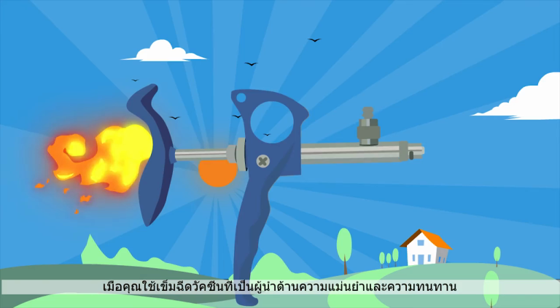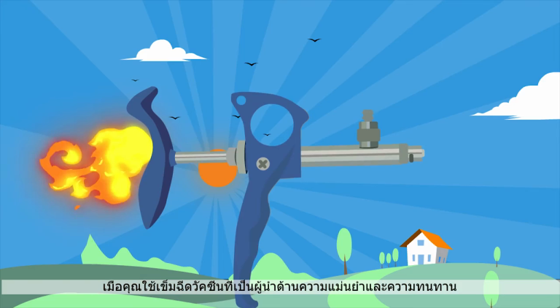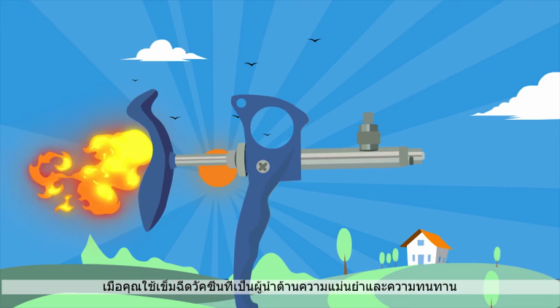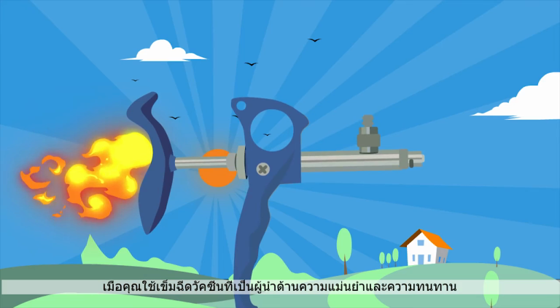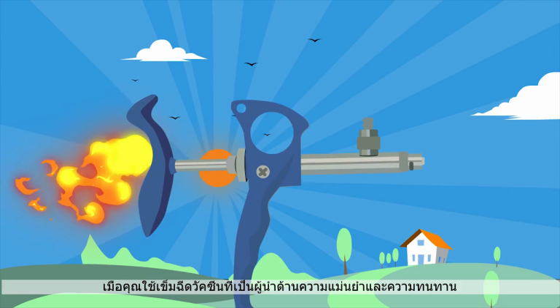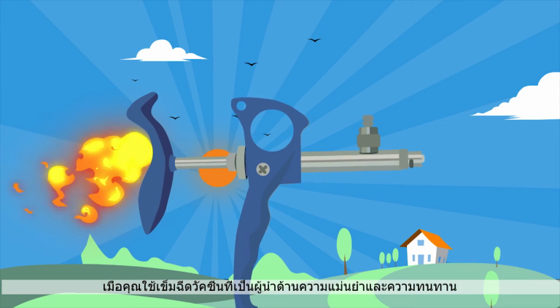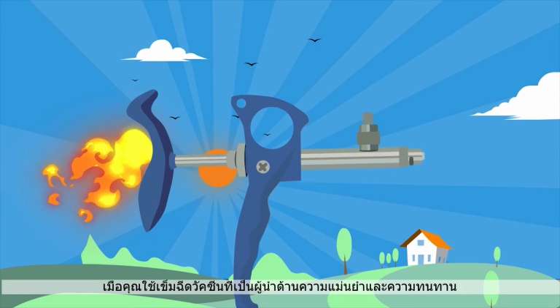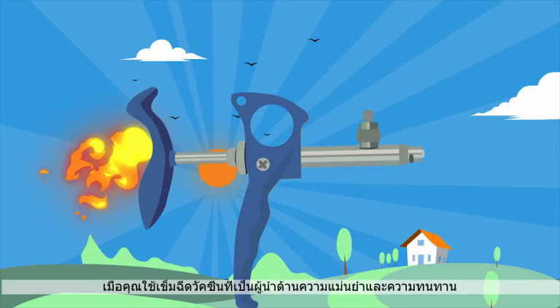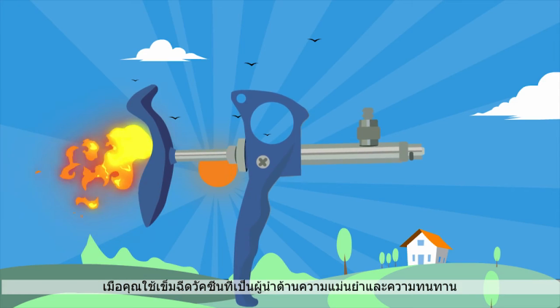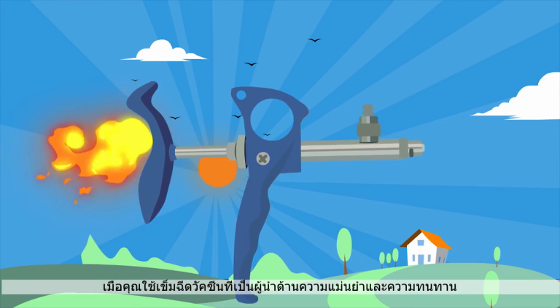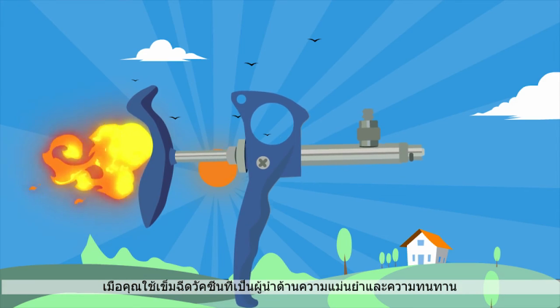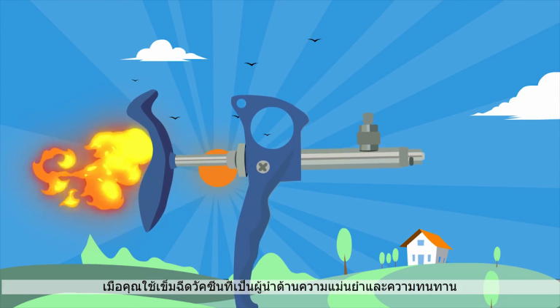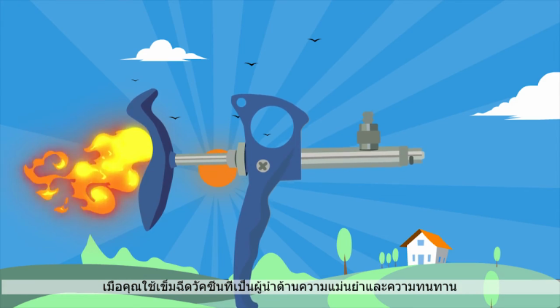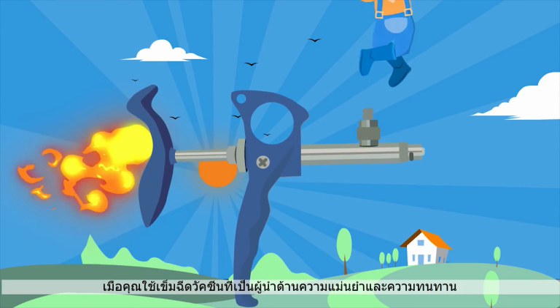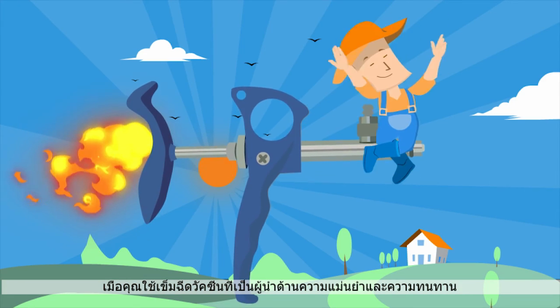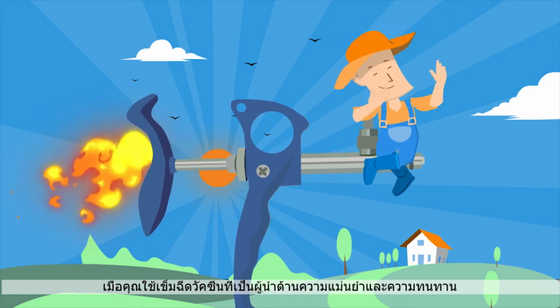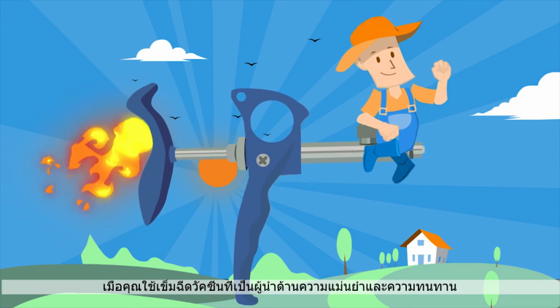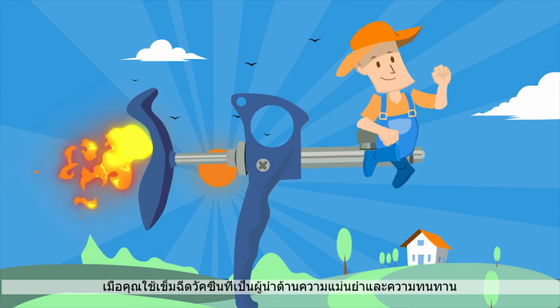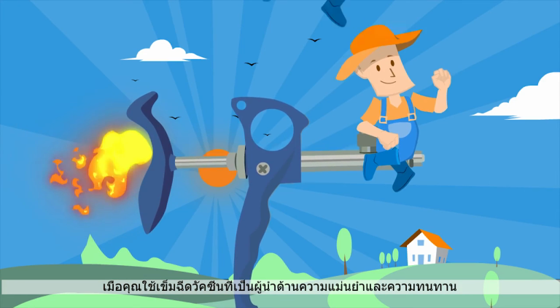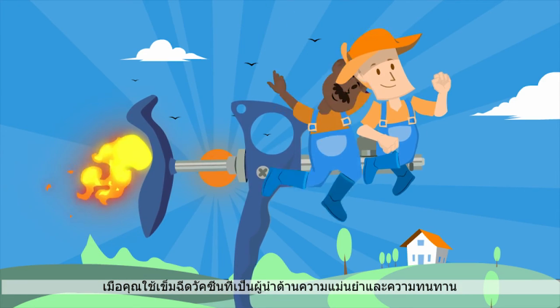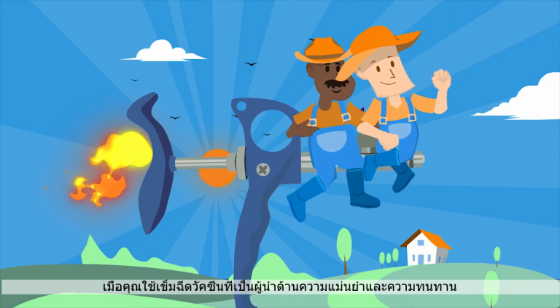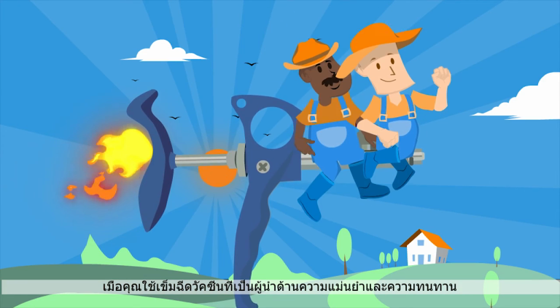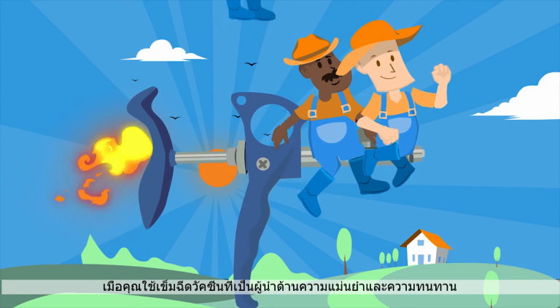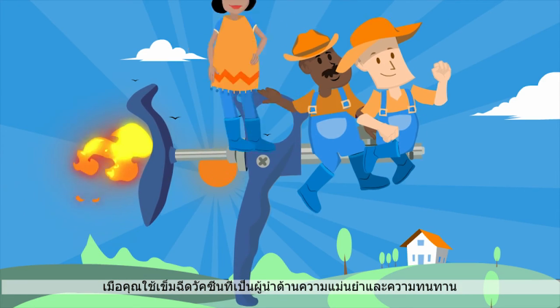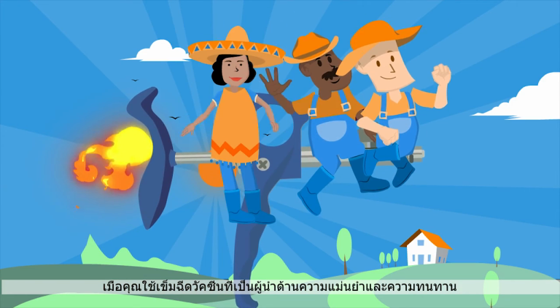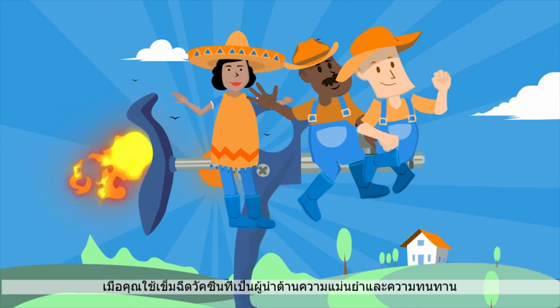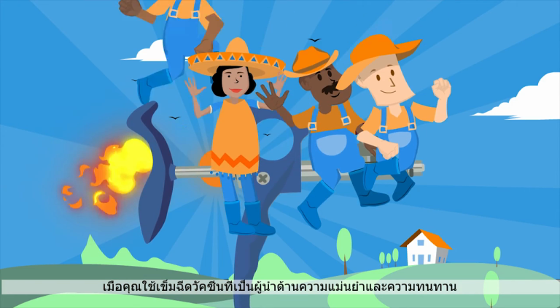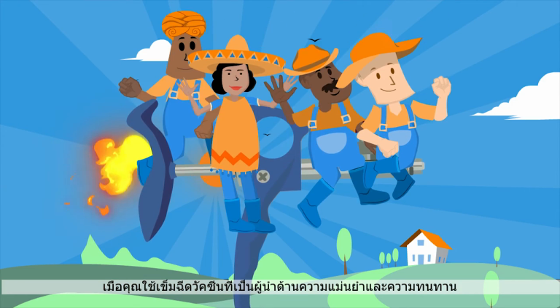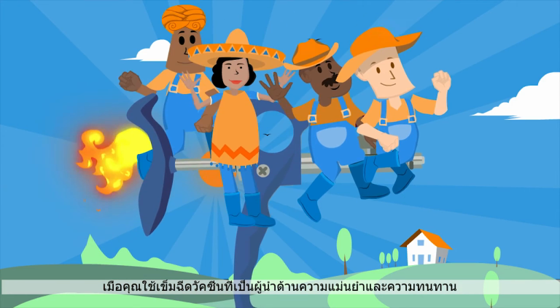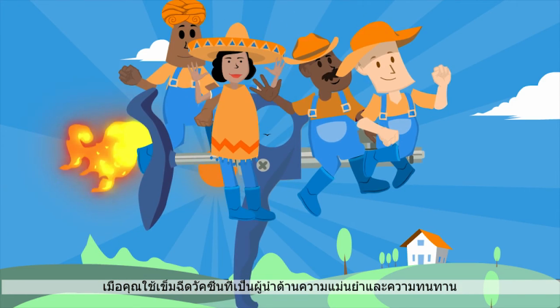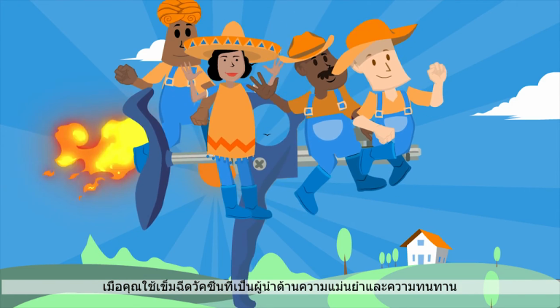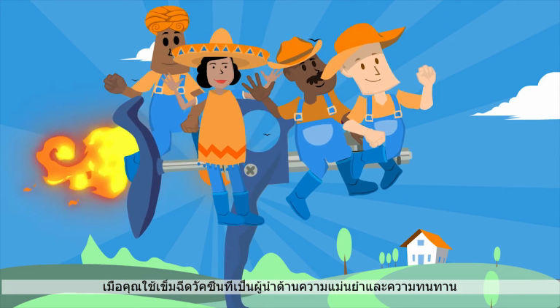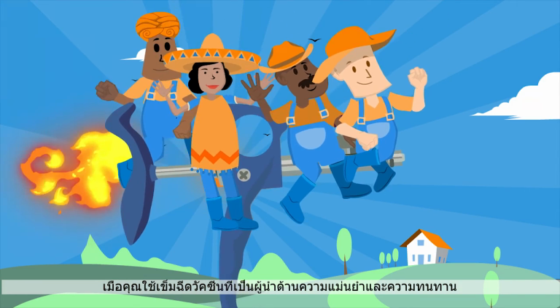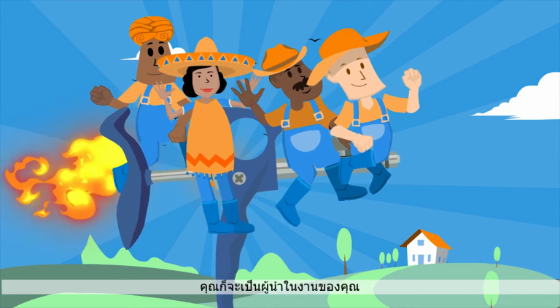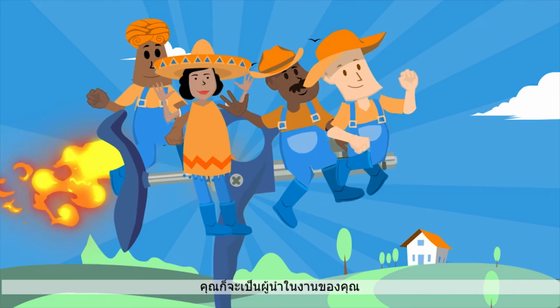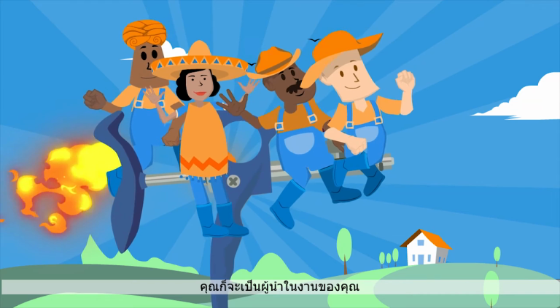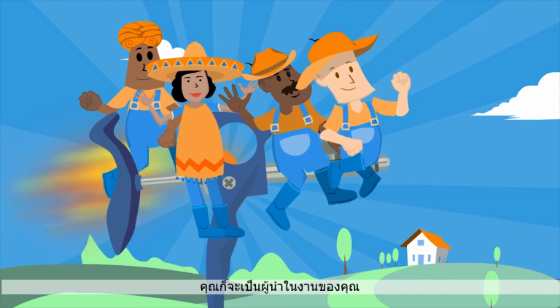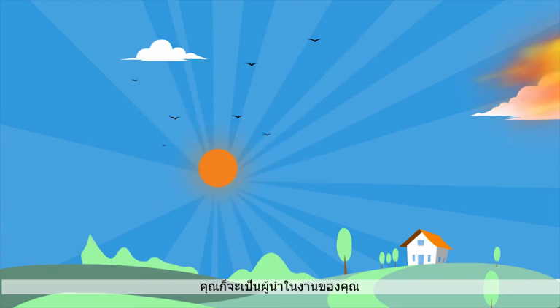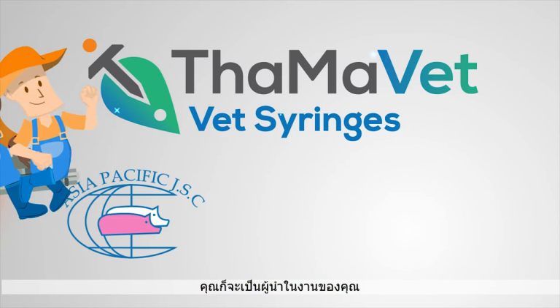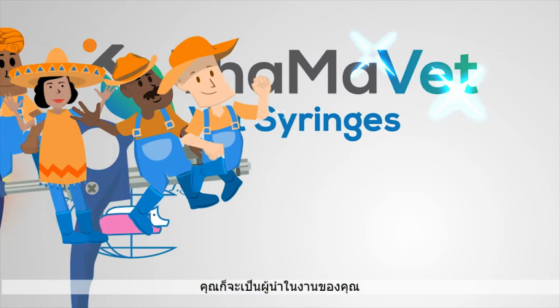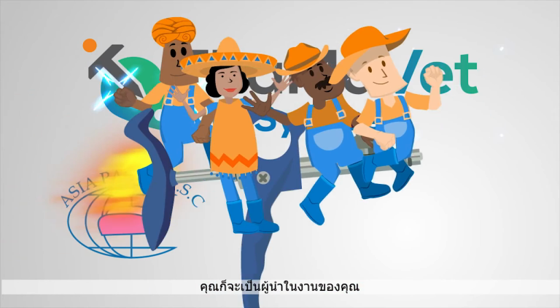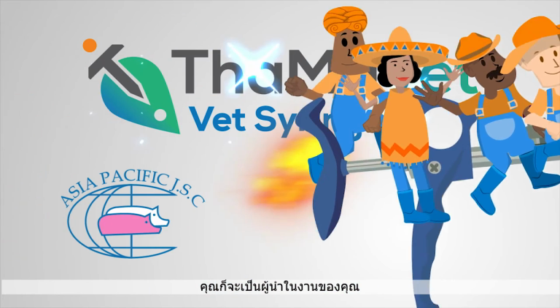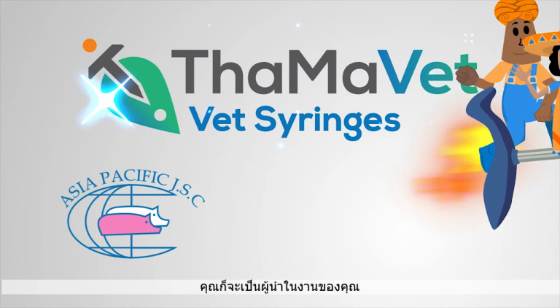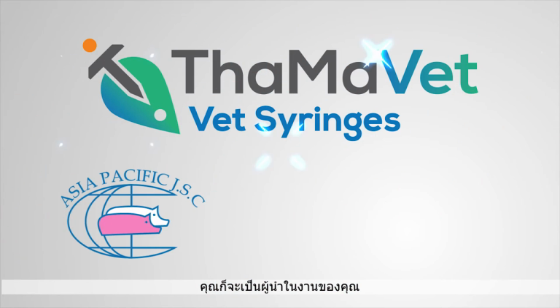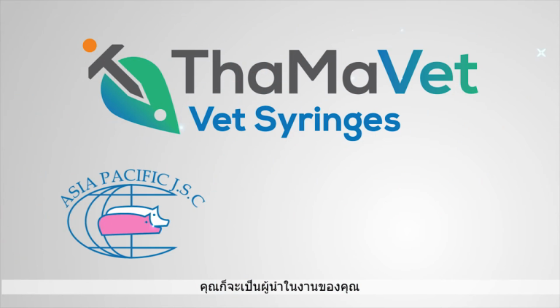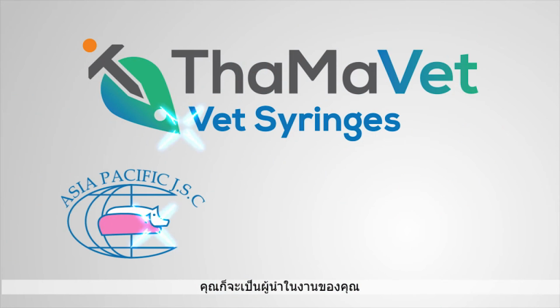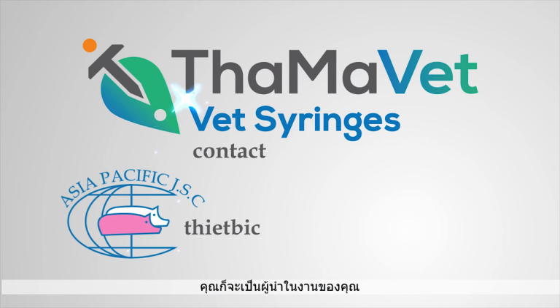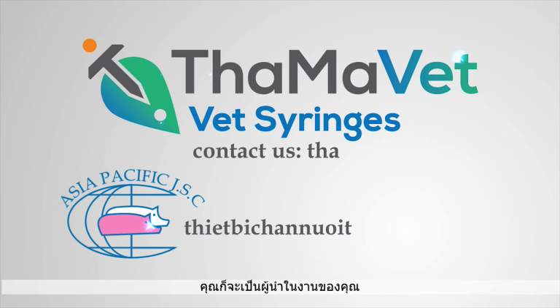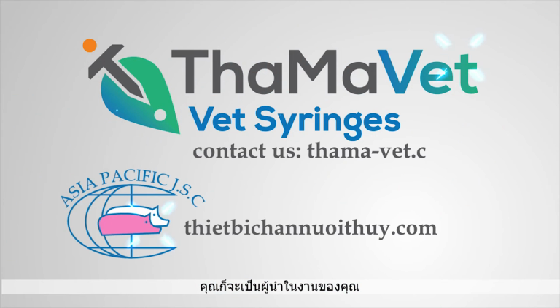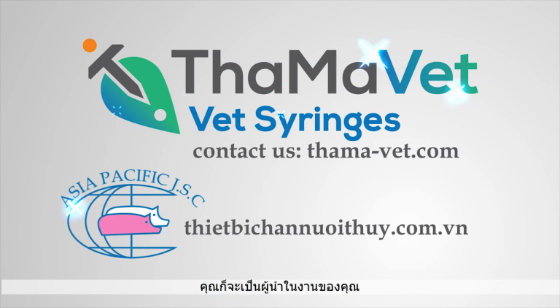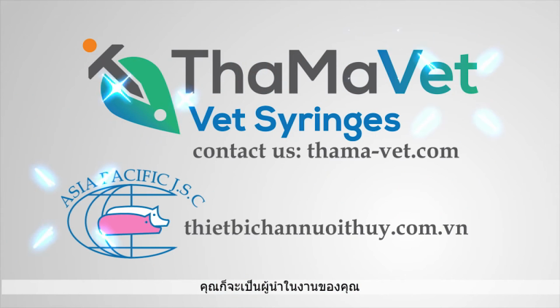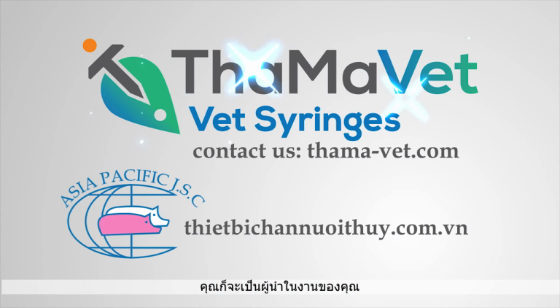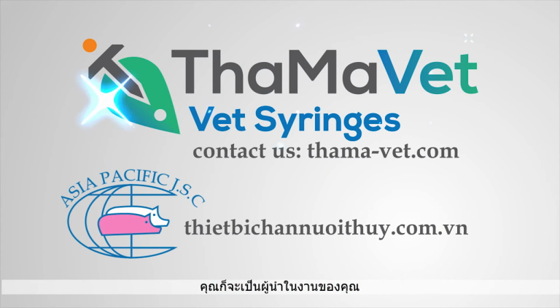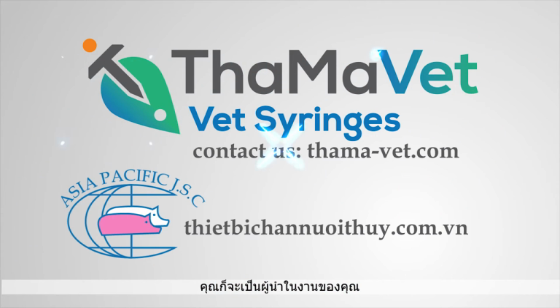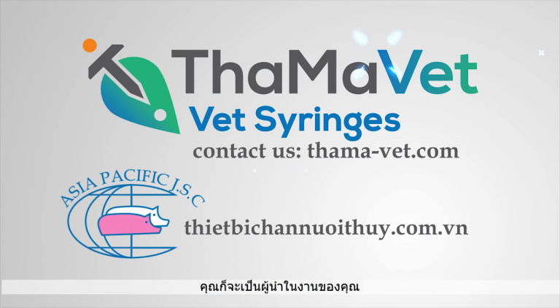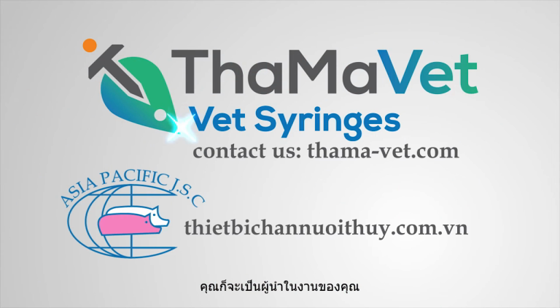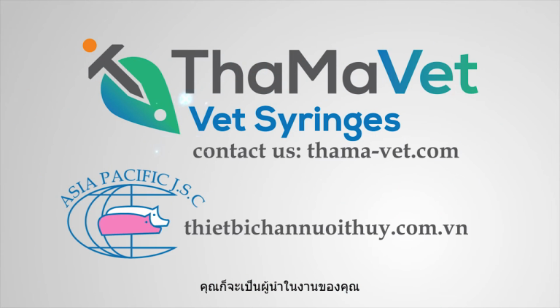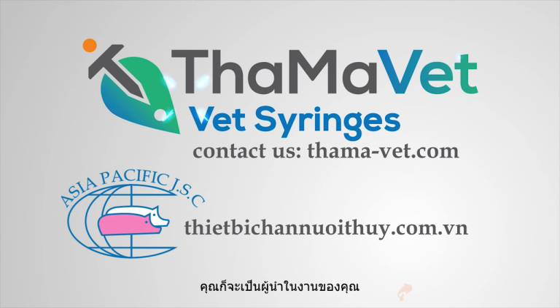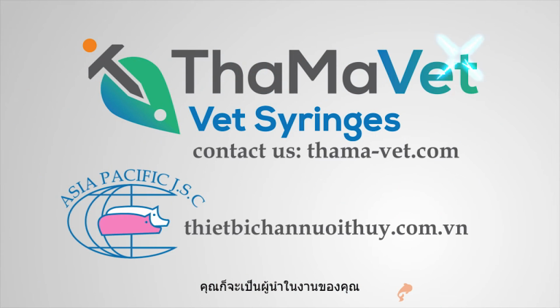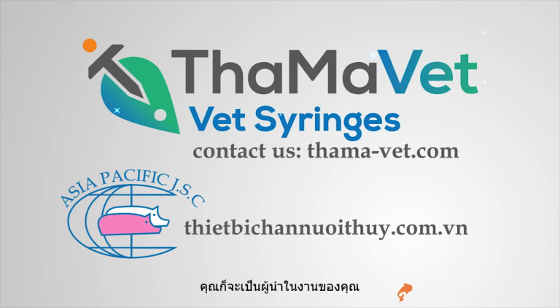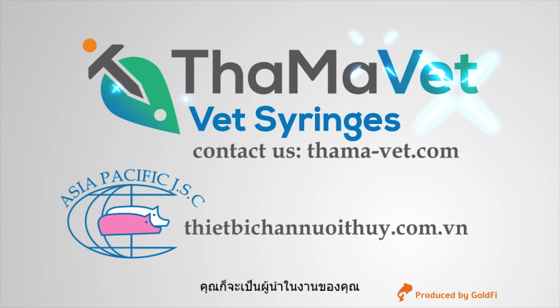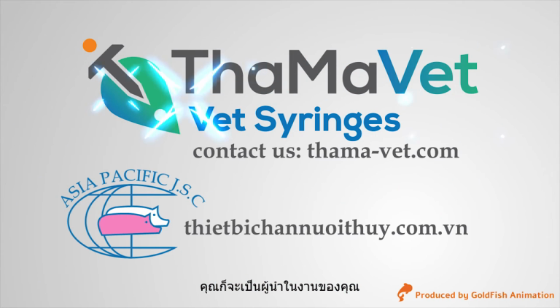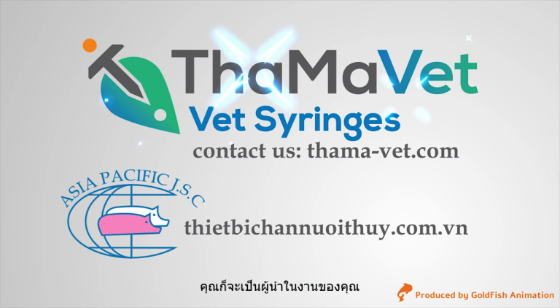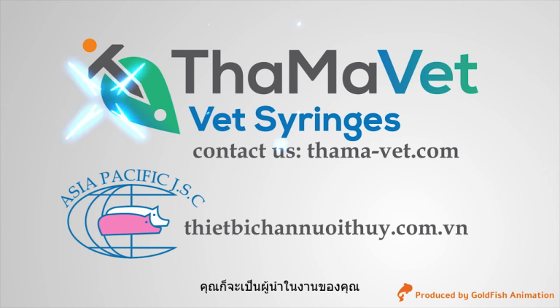When you use the syringe that leads the world in precision and durability, you're really on top of your work. Contact us.